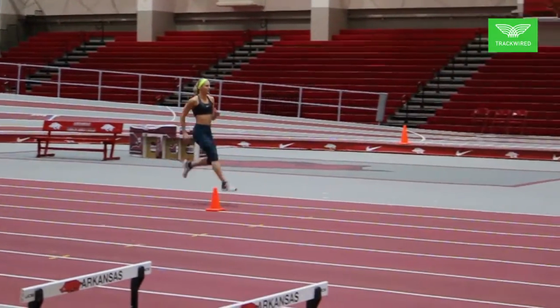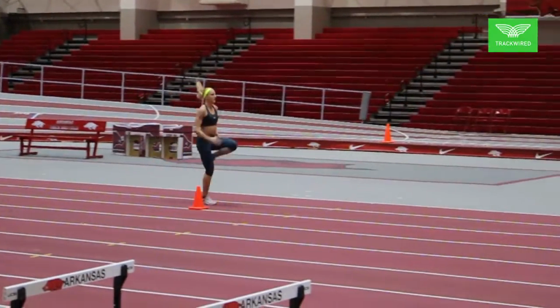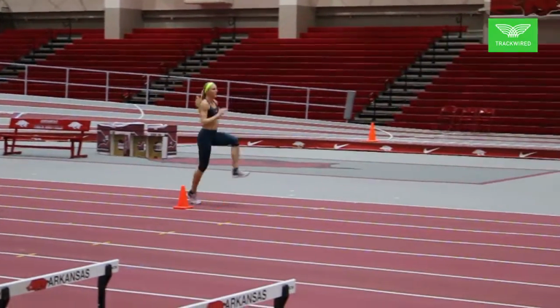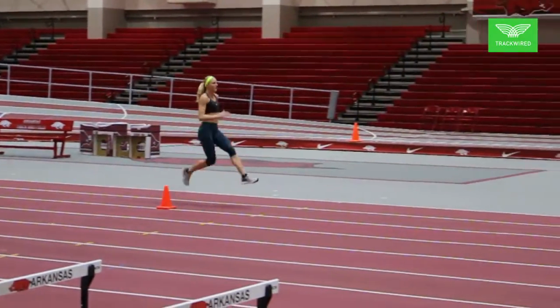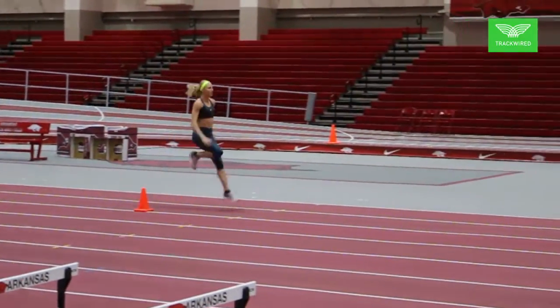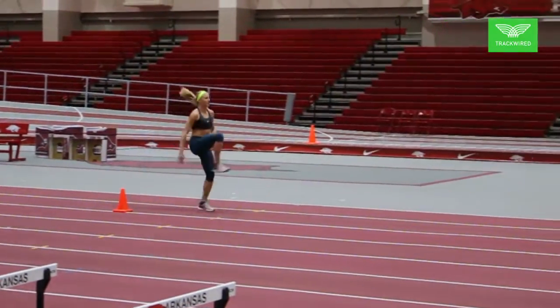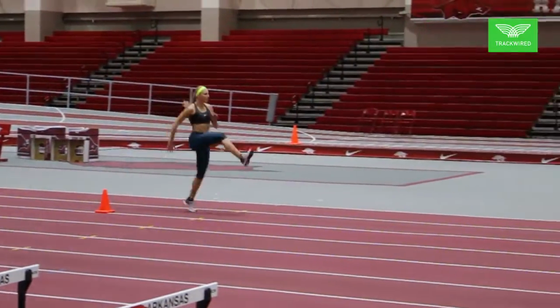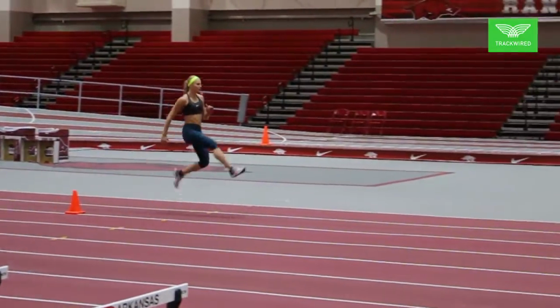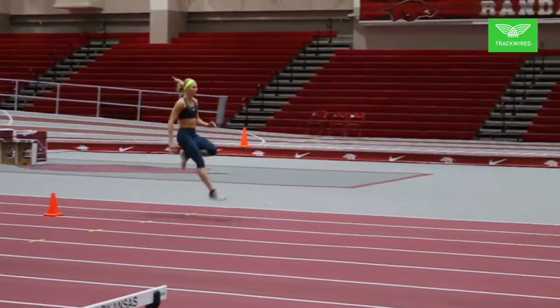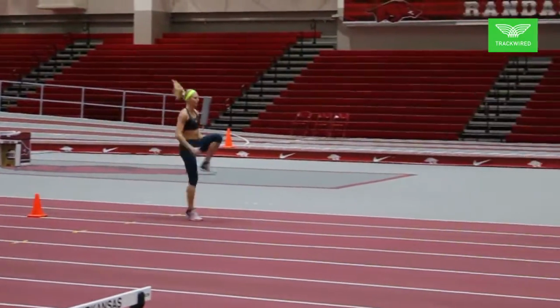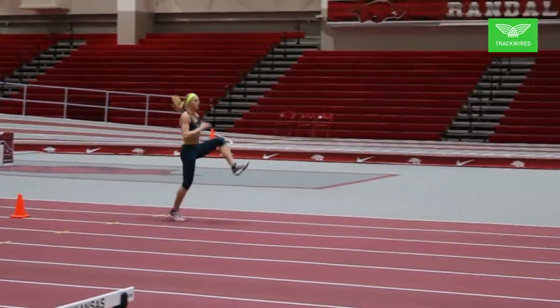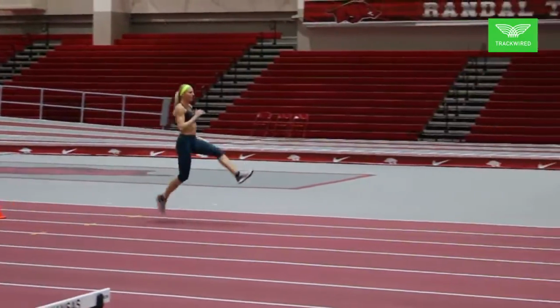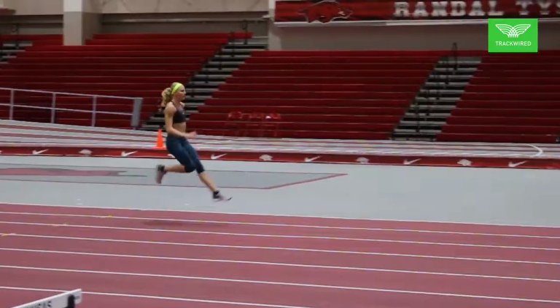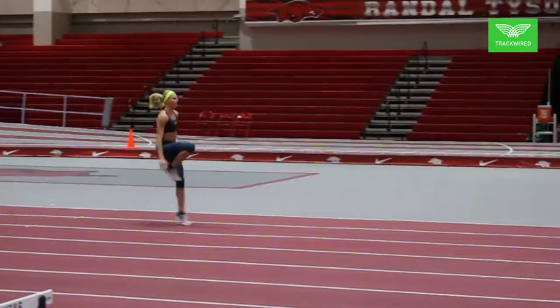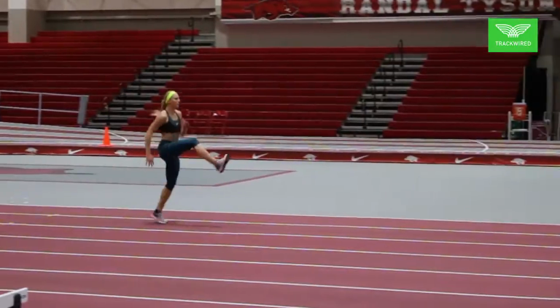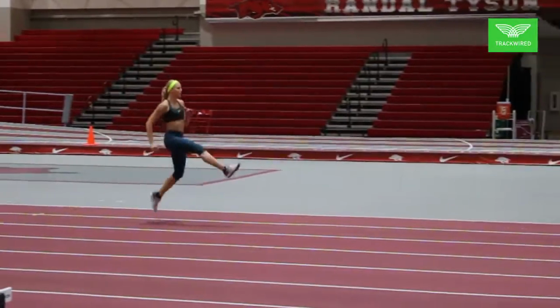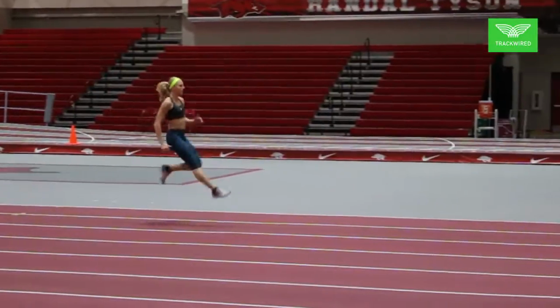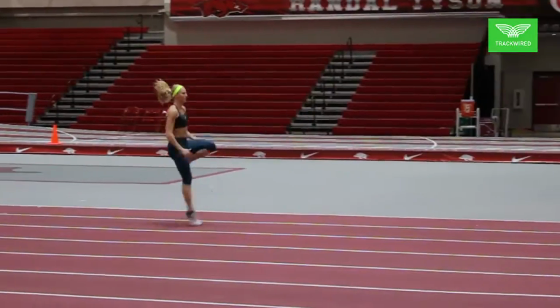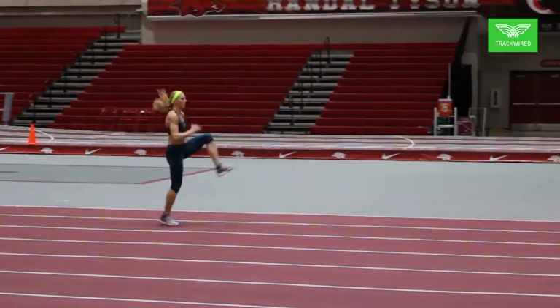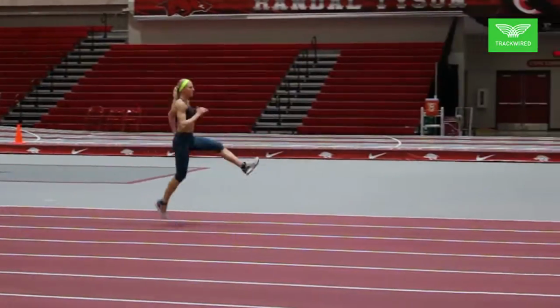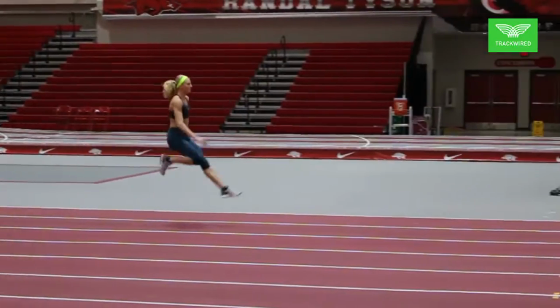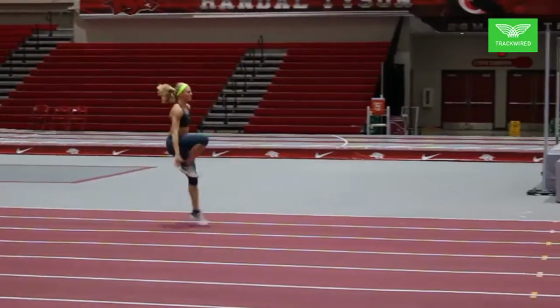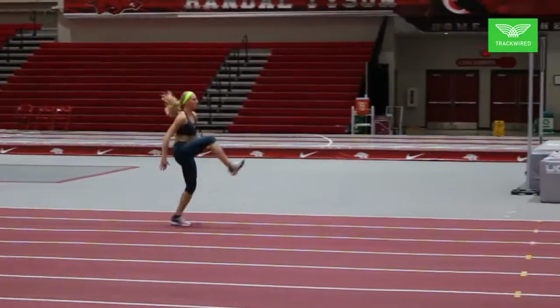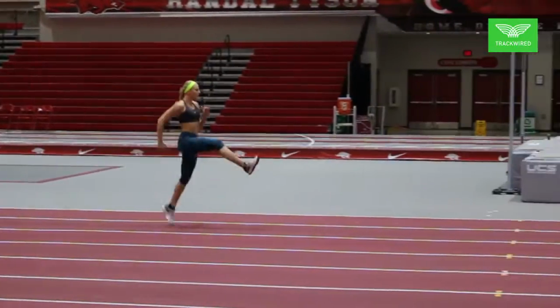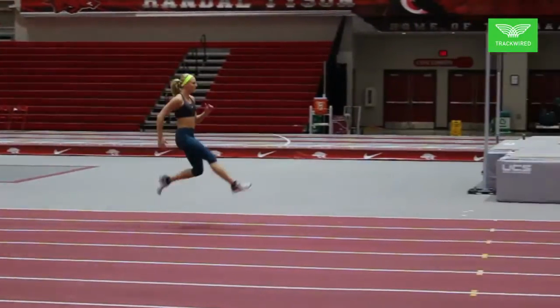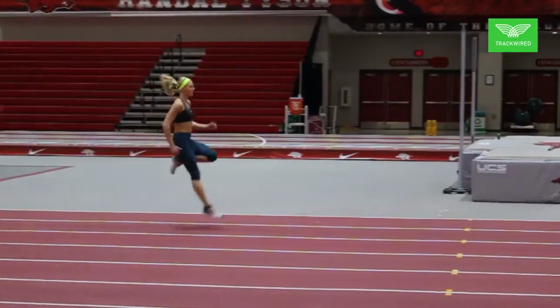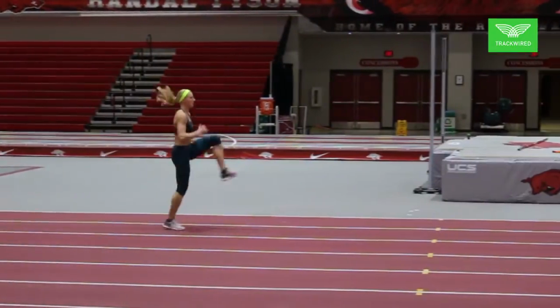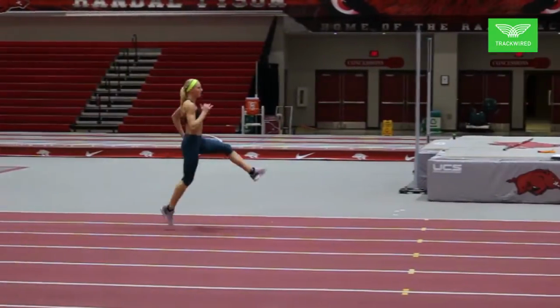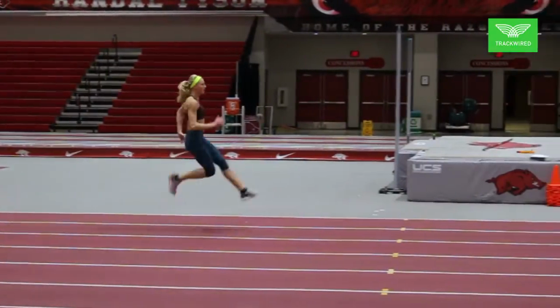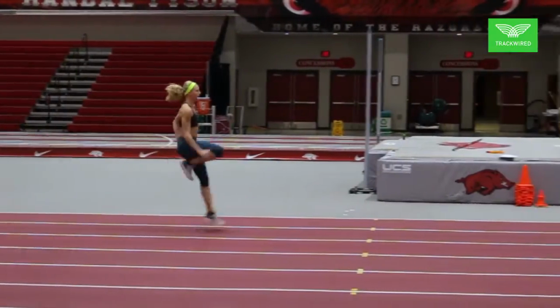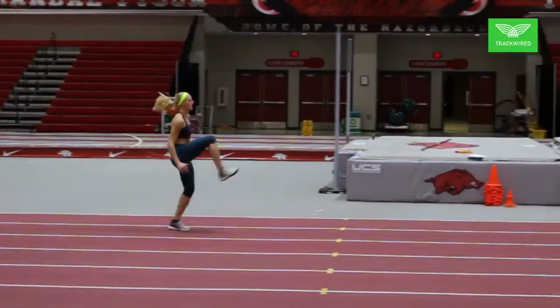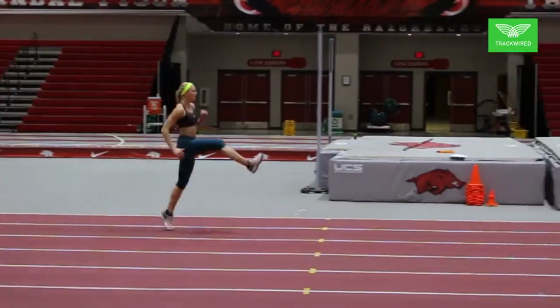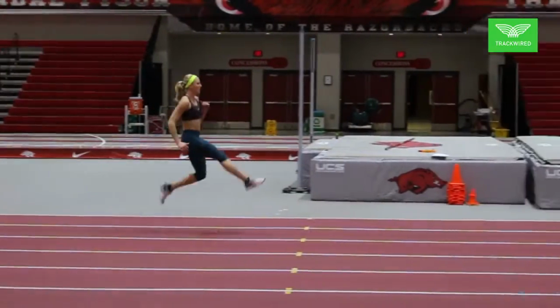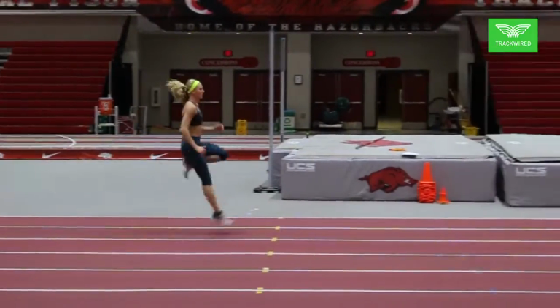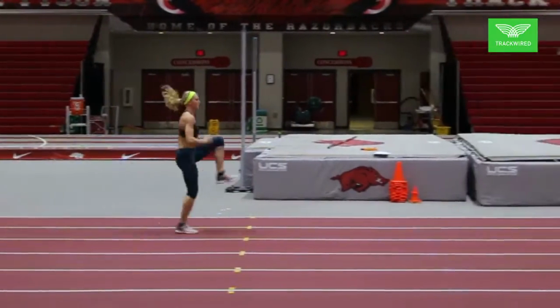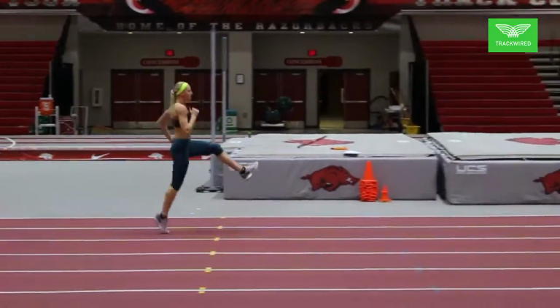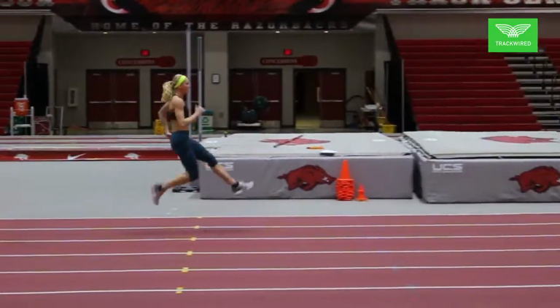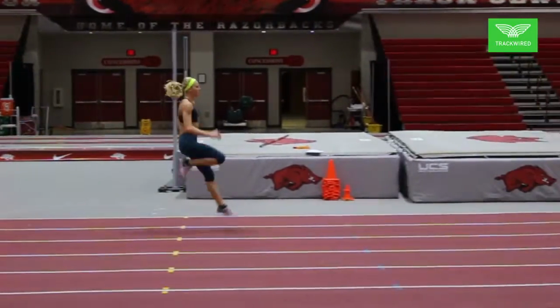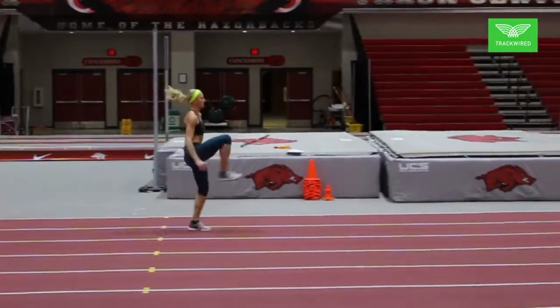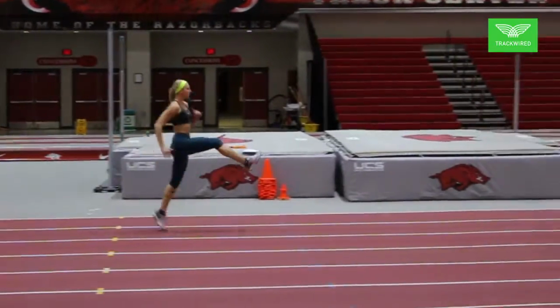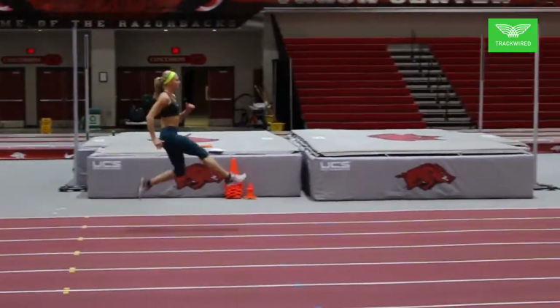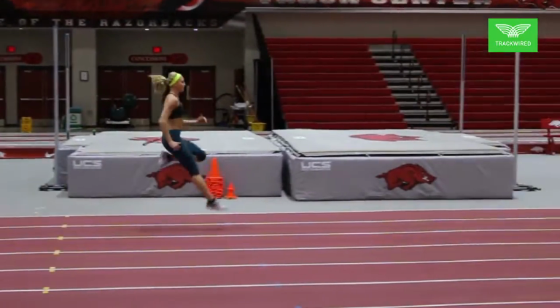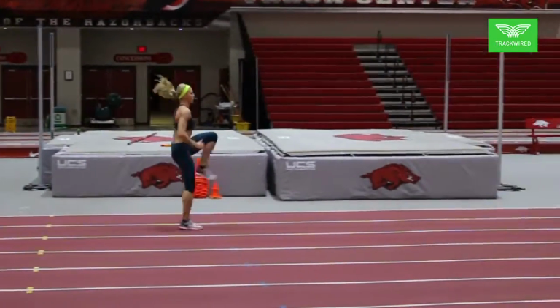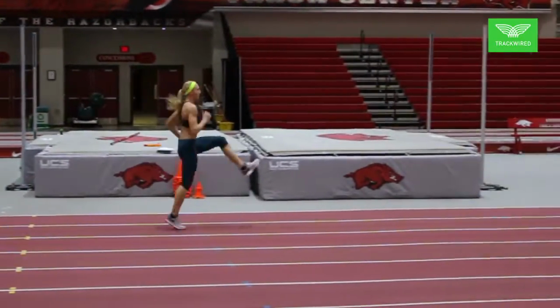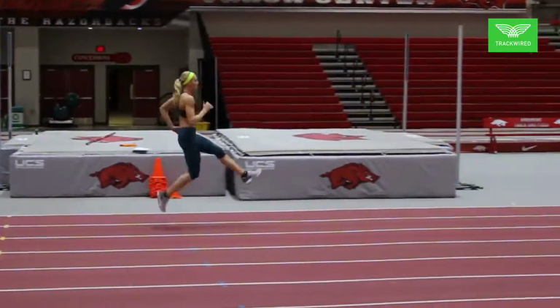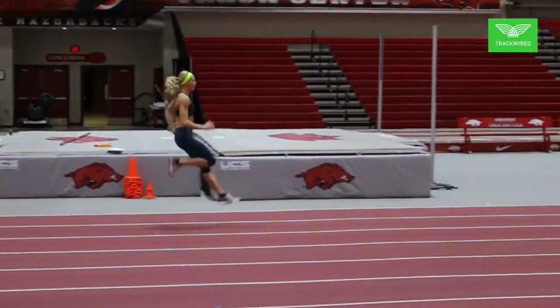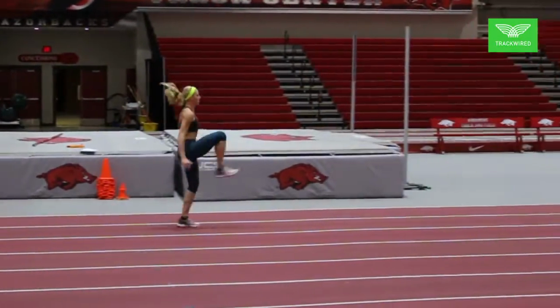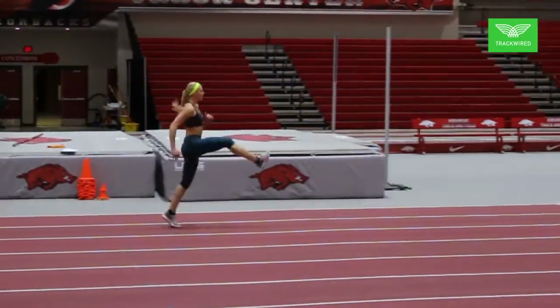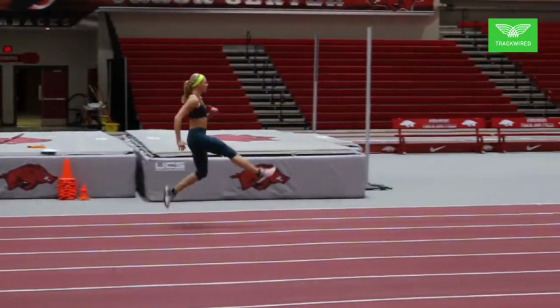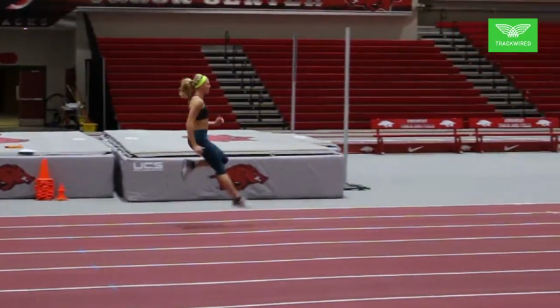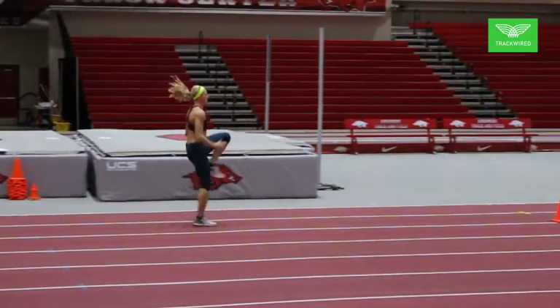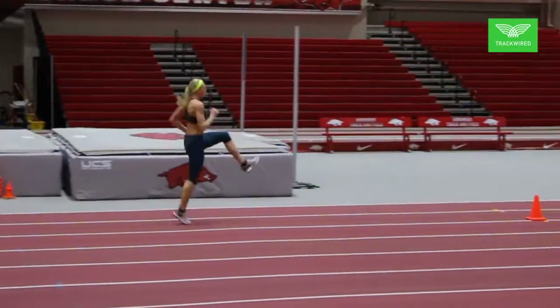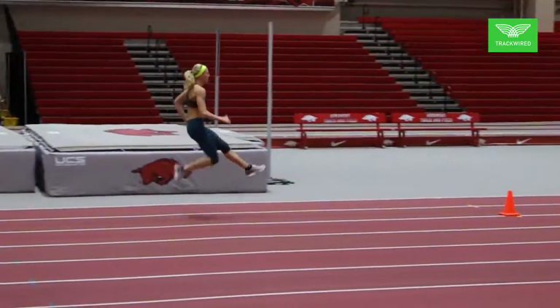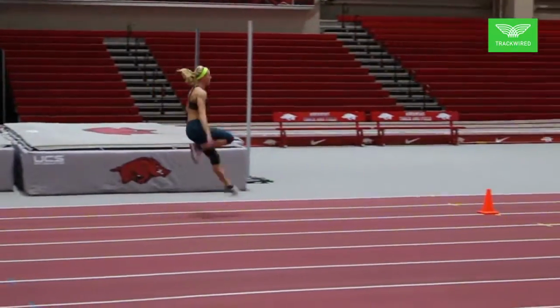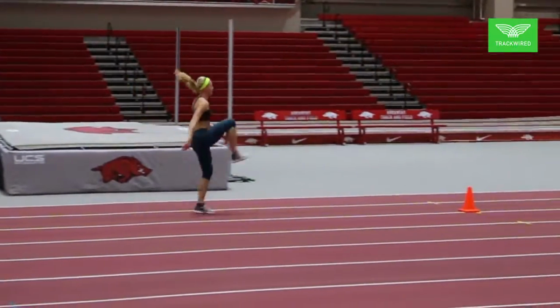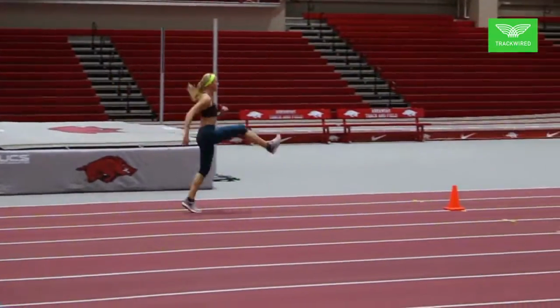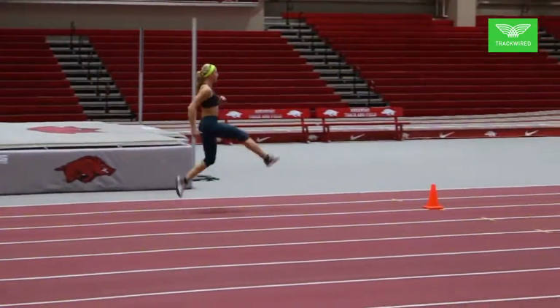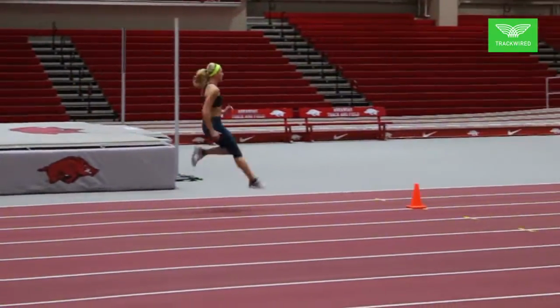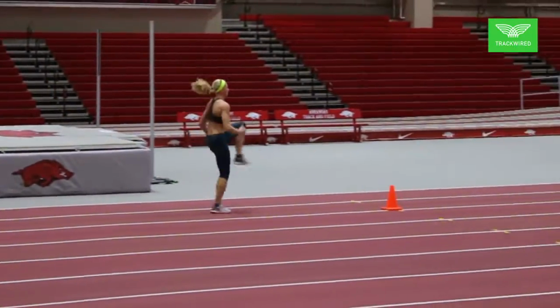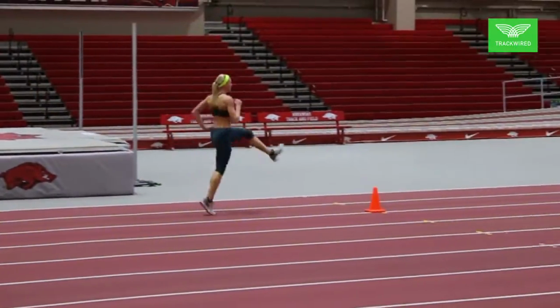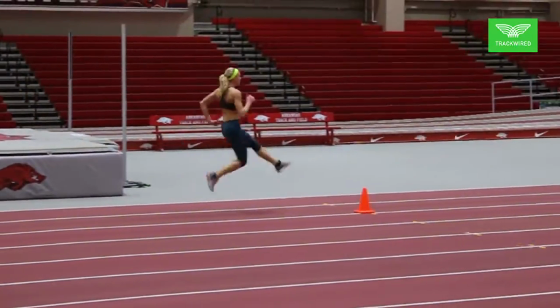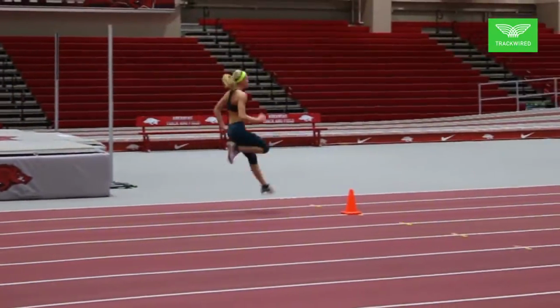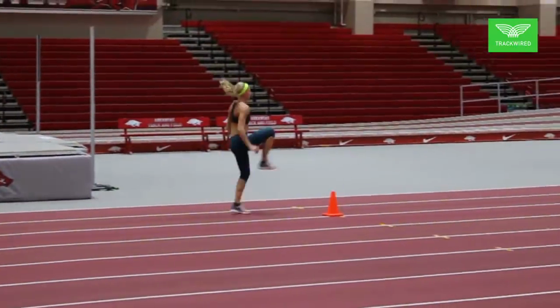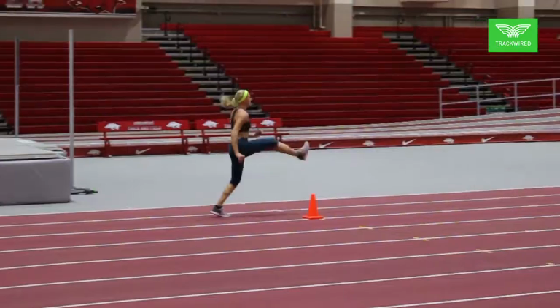Sandy is one of the fastest pole vaulters in the world, and this is some of the things that has really helped her develop her speed since she's been here.